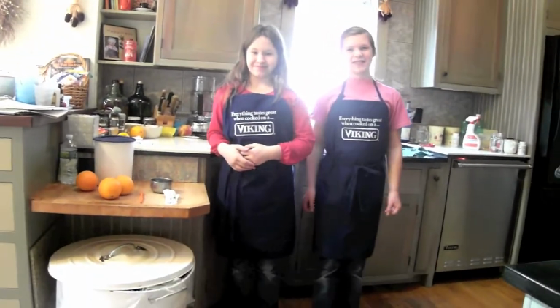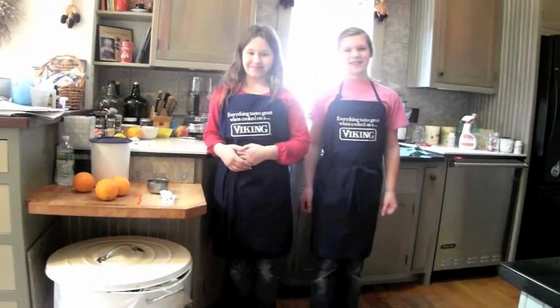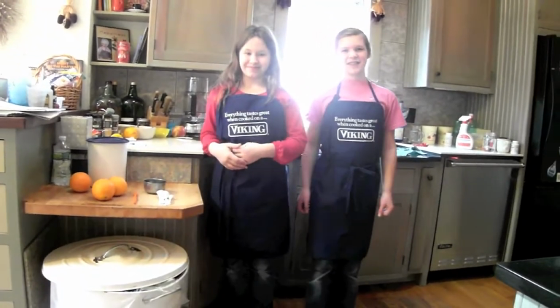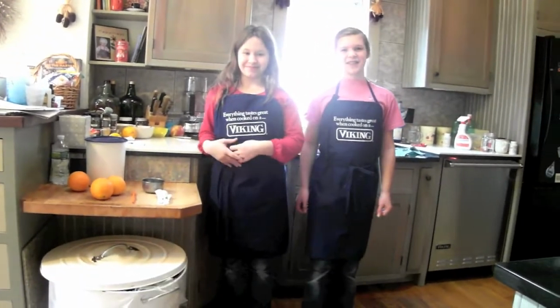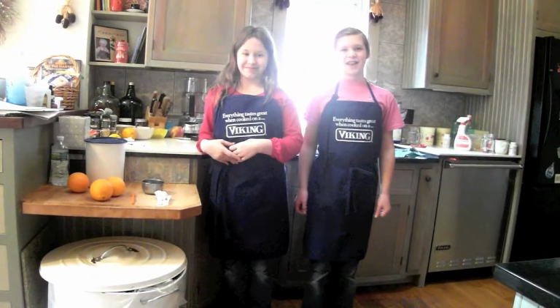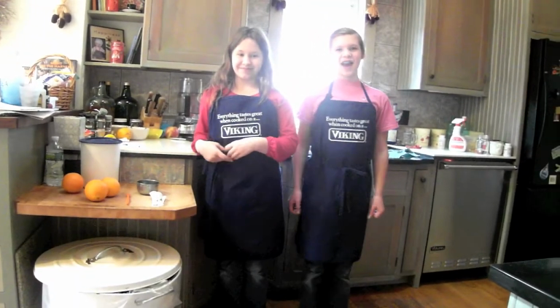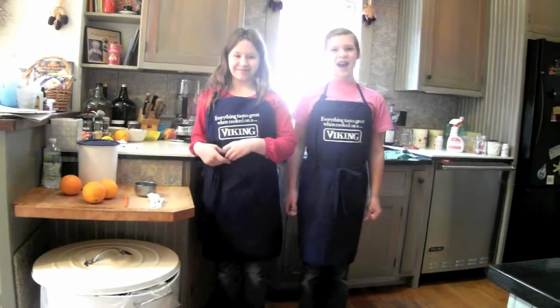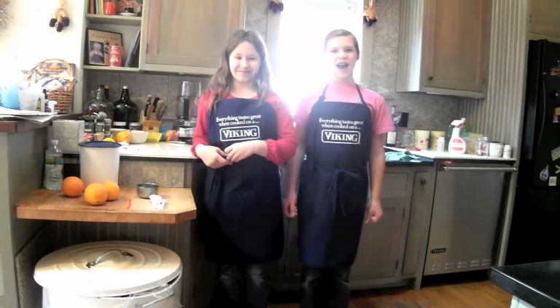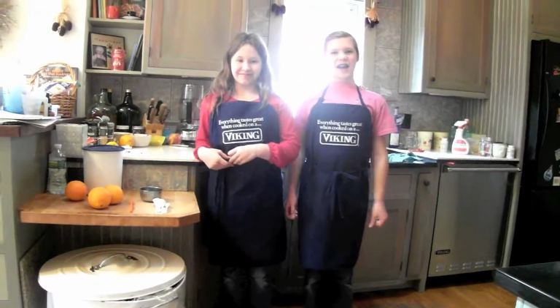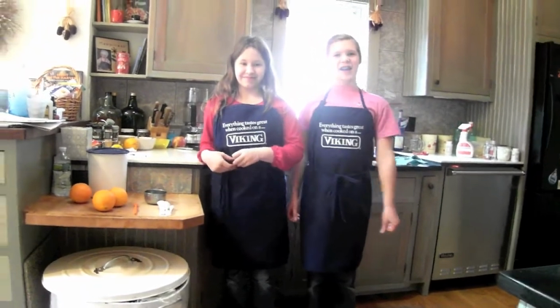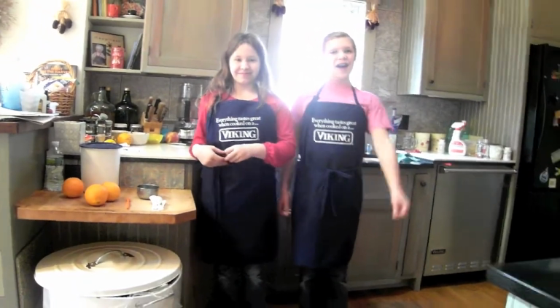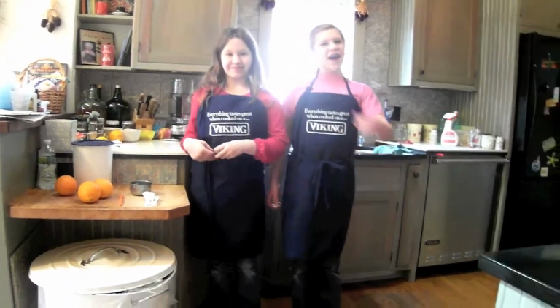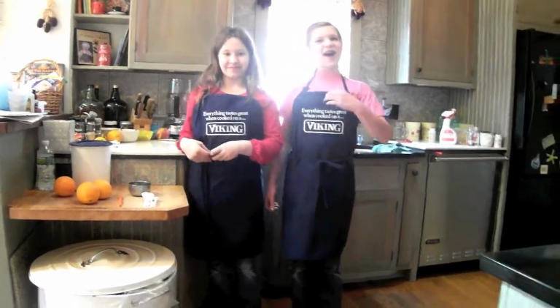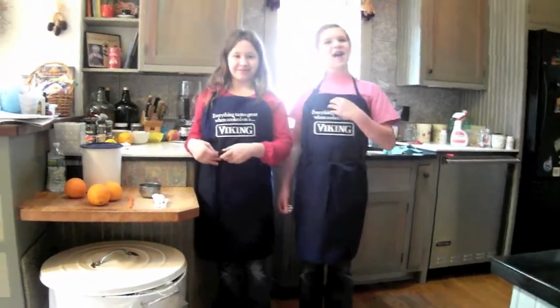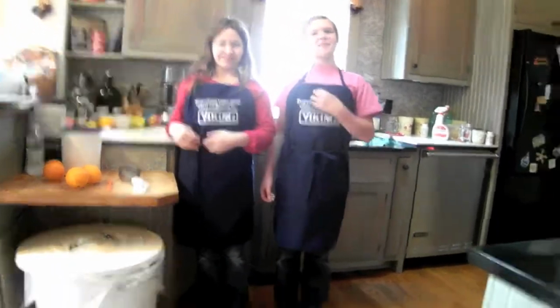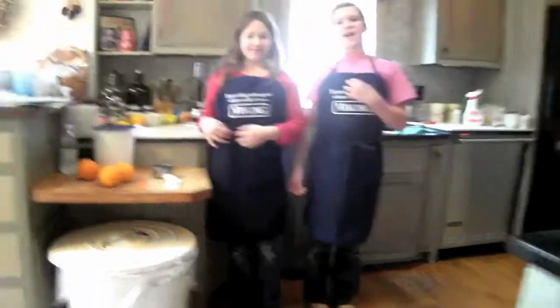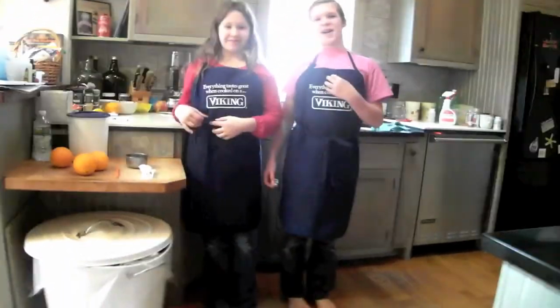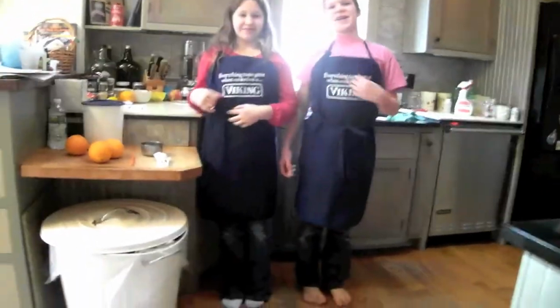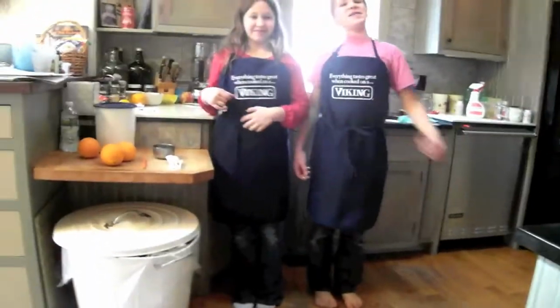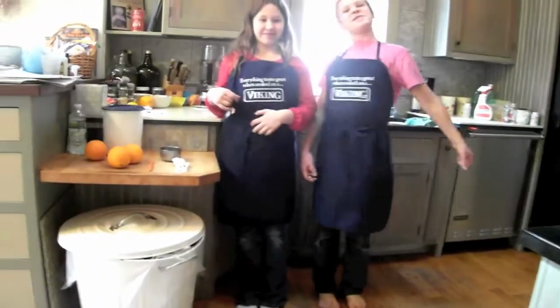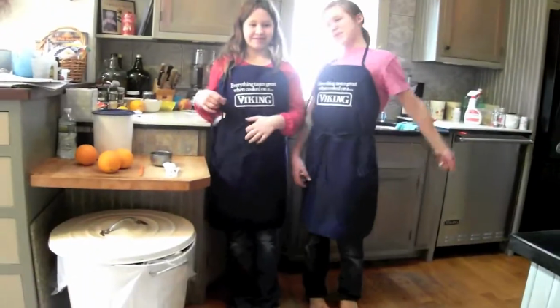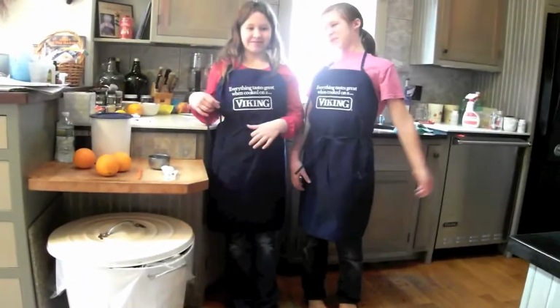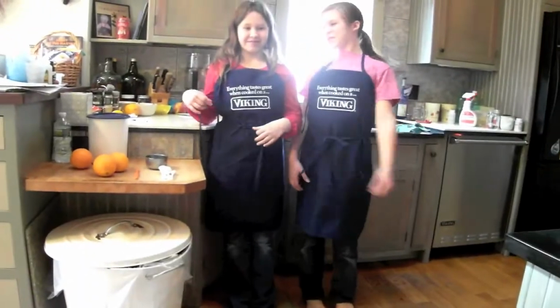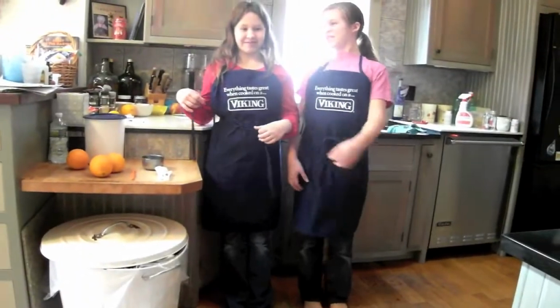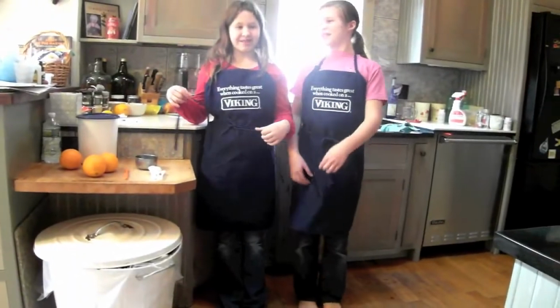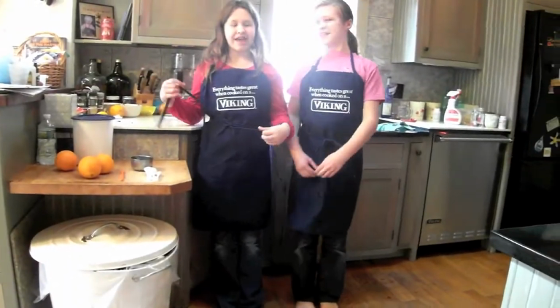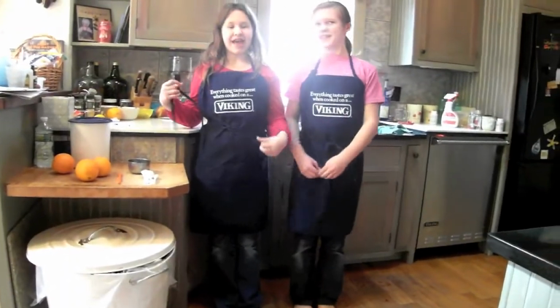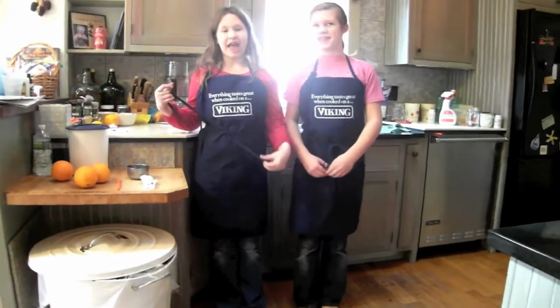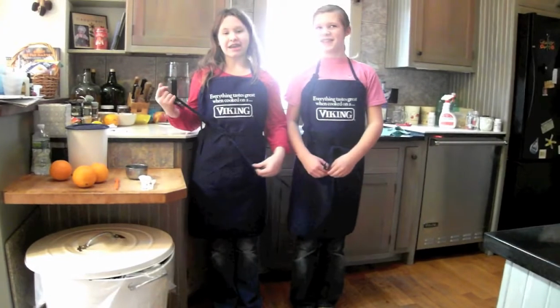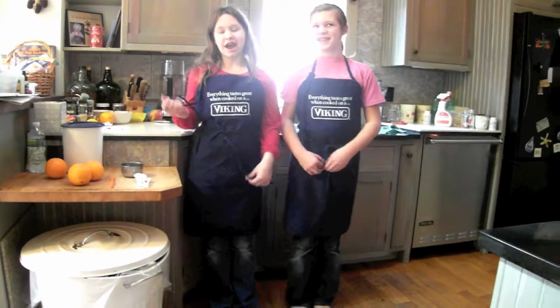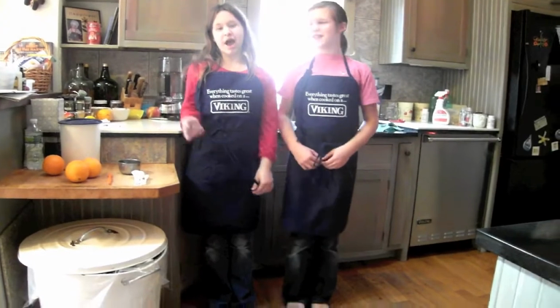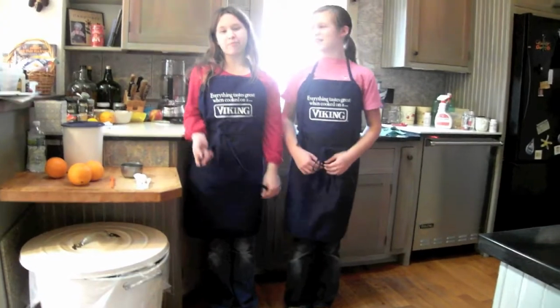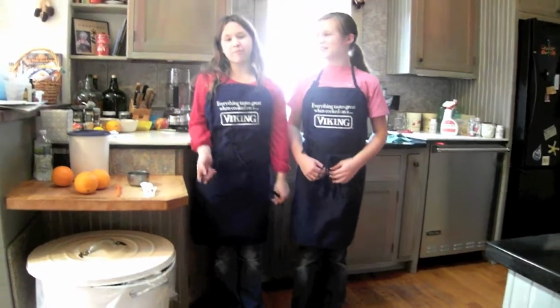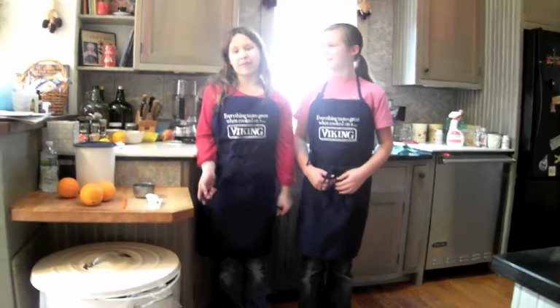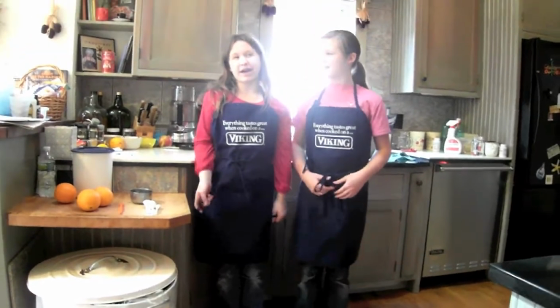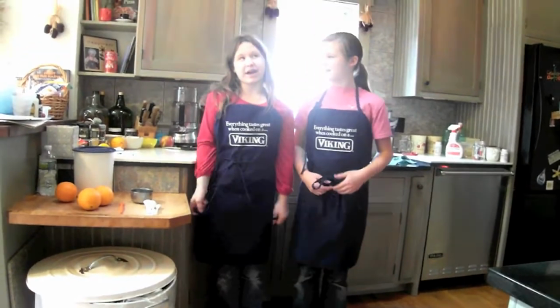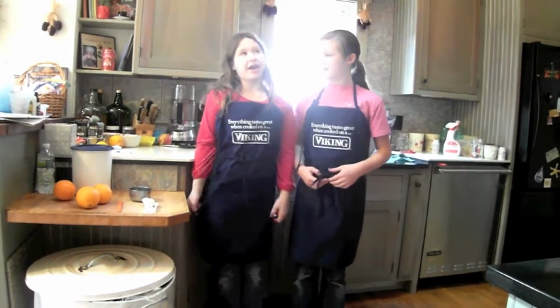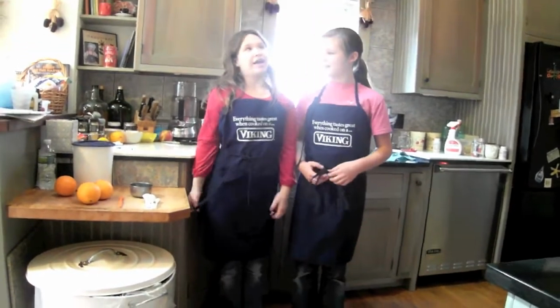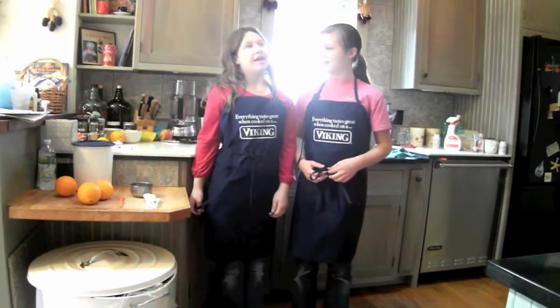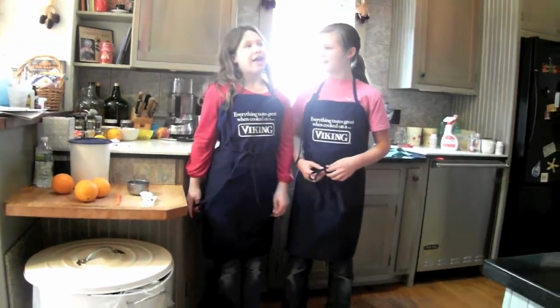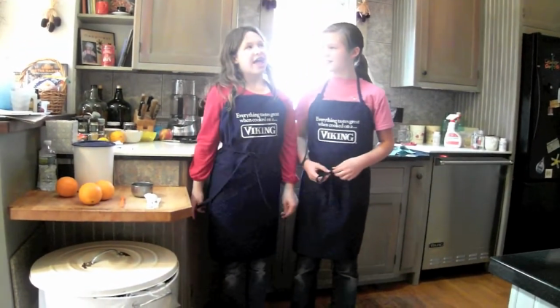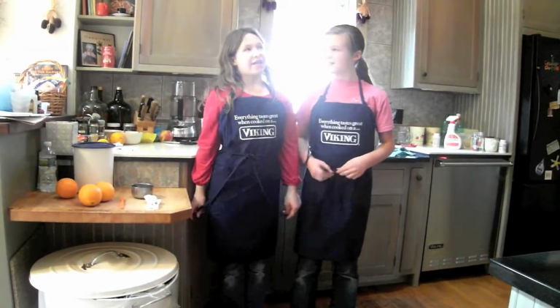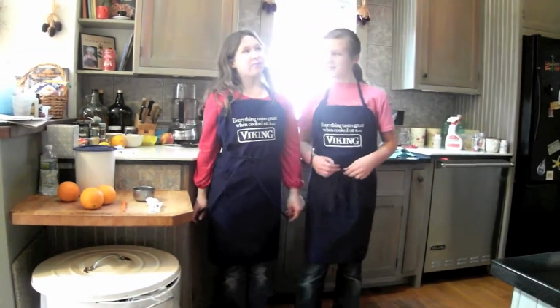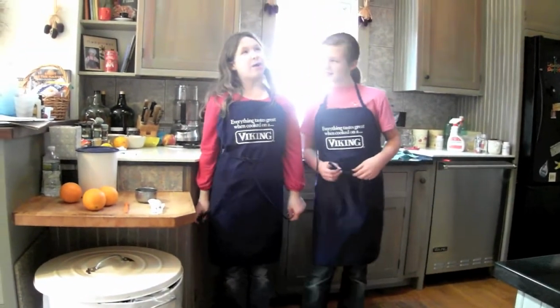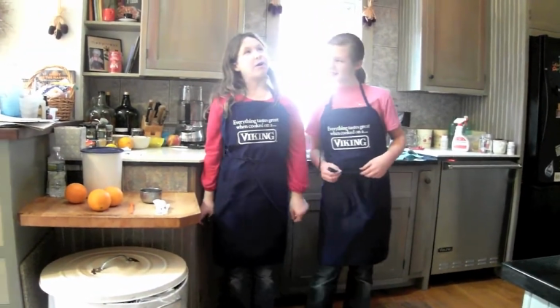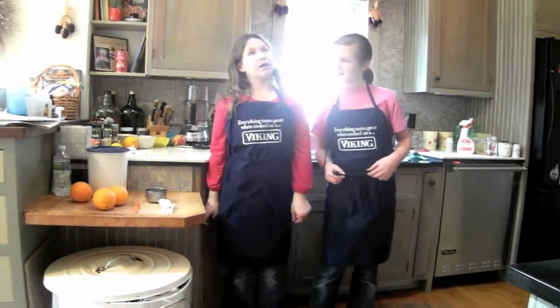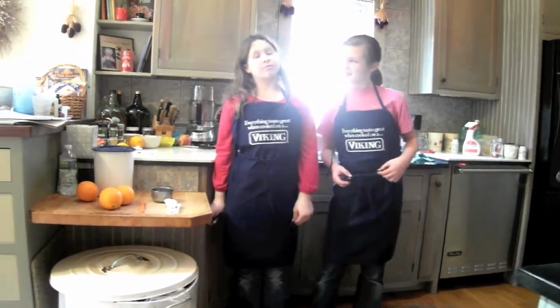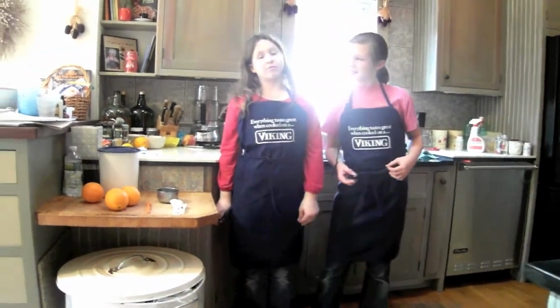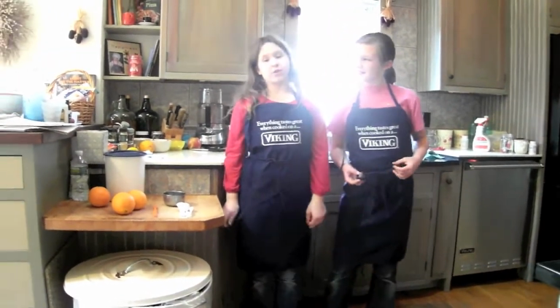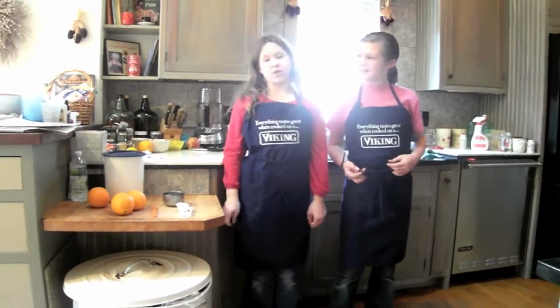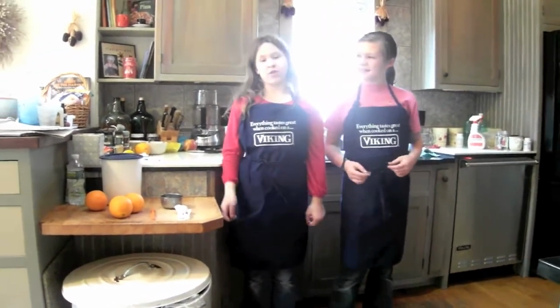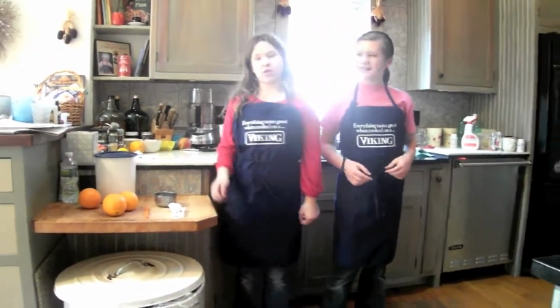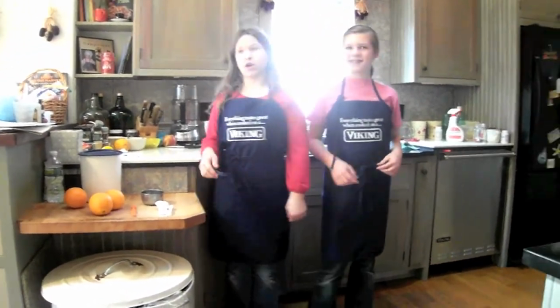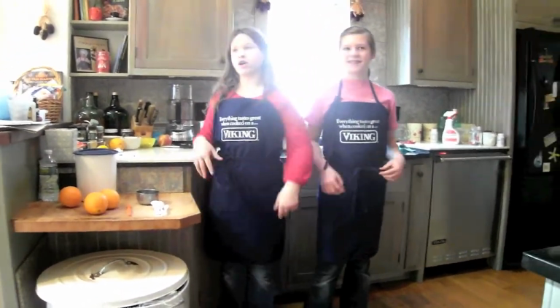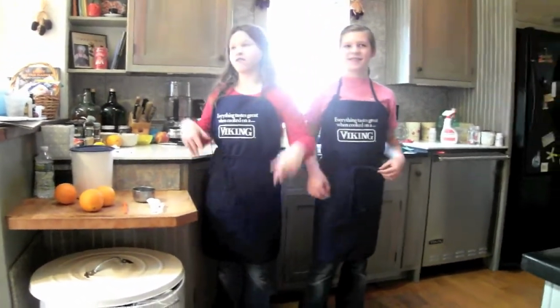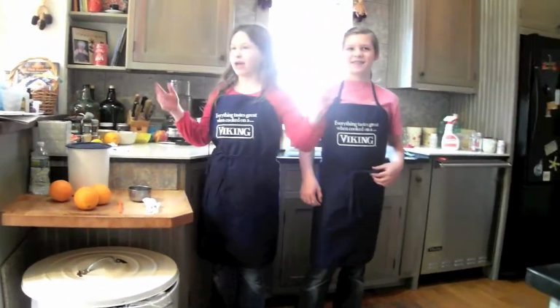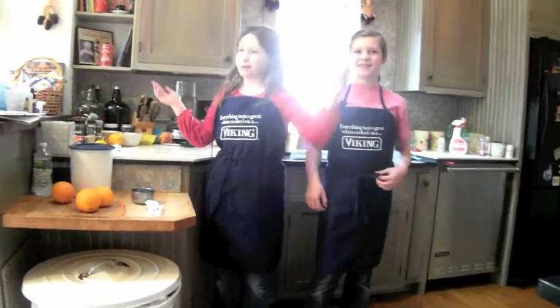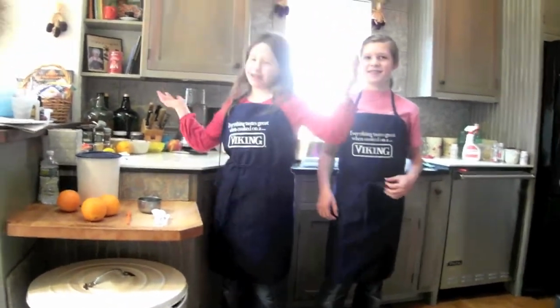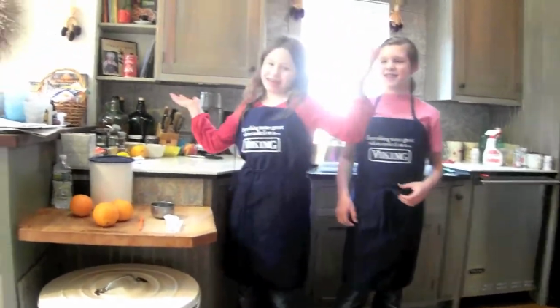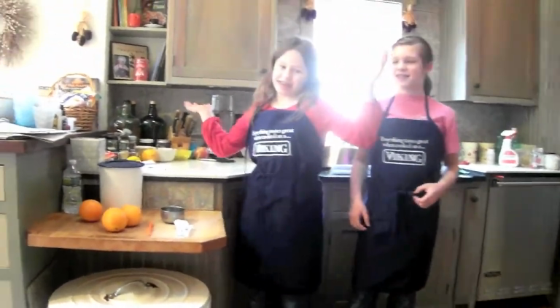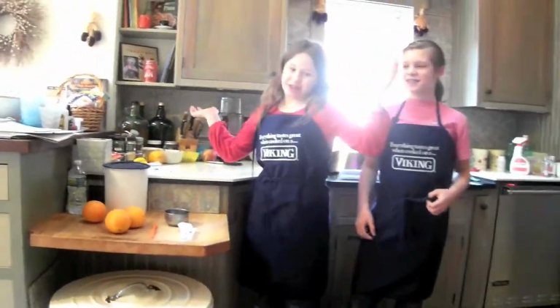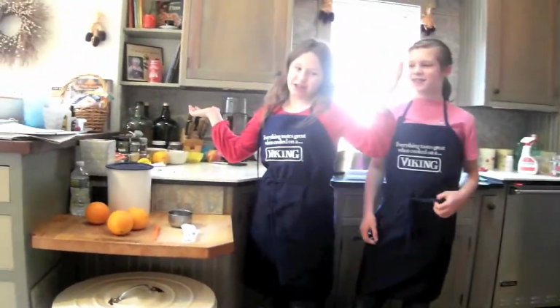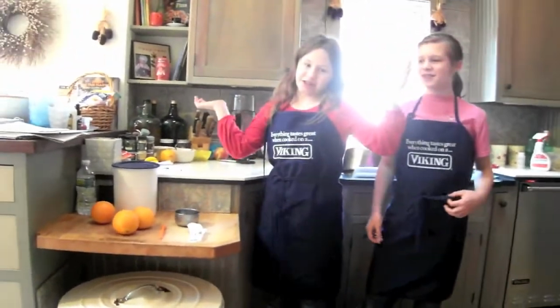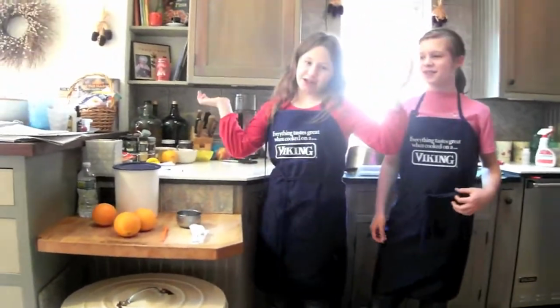Hi, I'm Anna, and I'm Rebecca, and welcome to the Zook Family Kitchen Show.